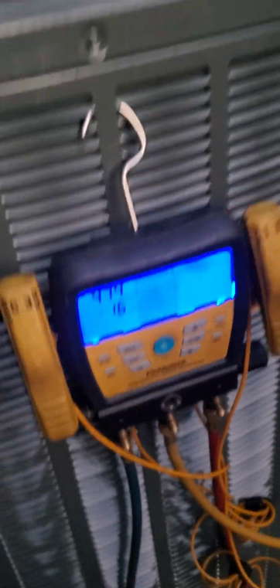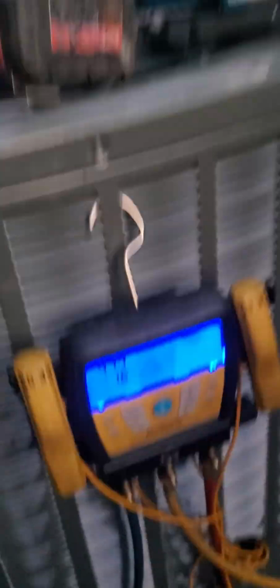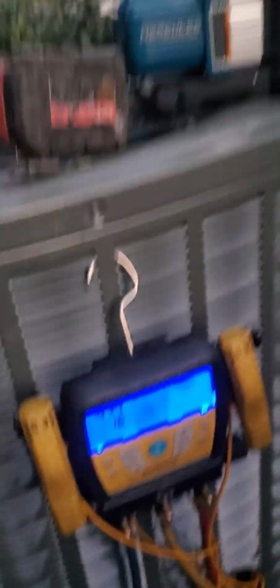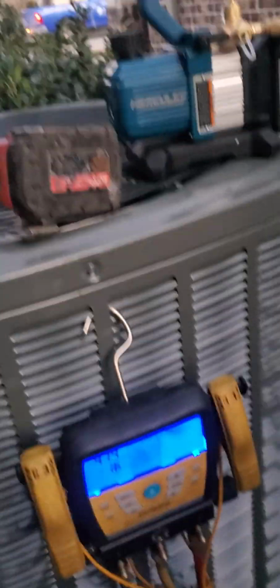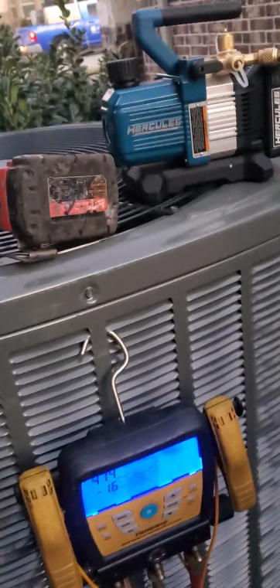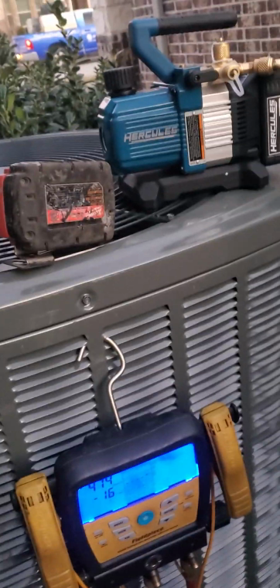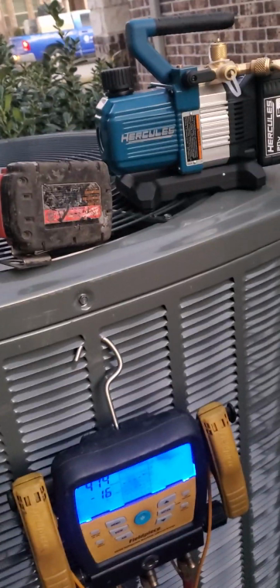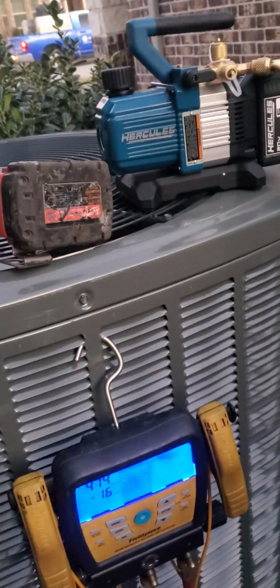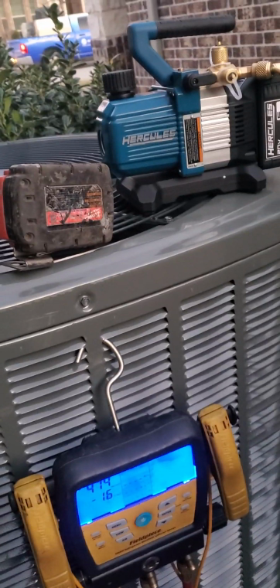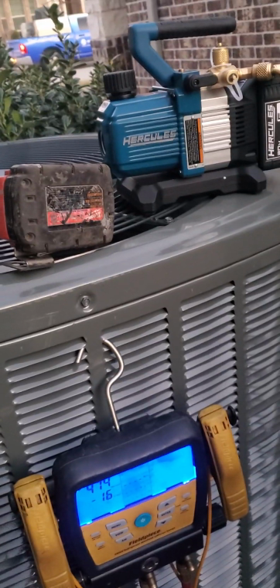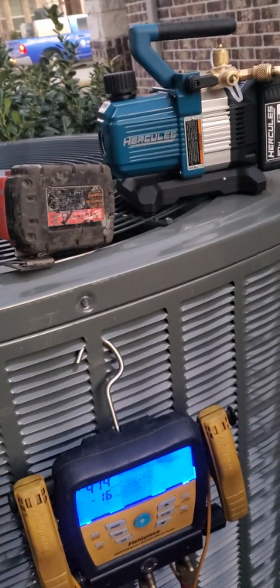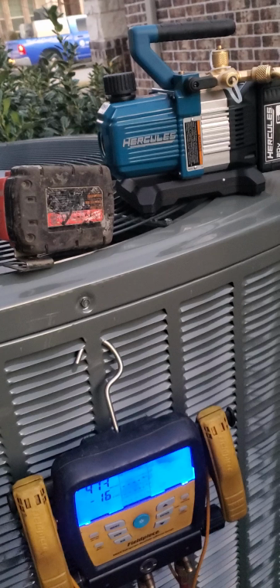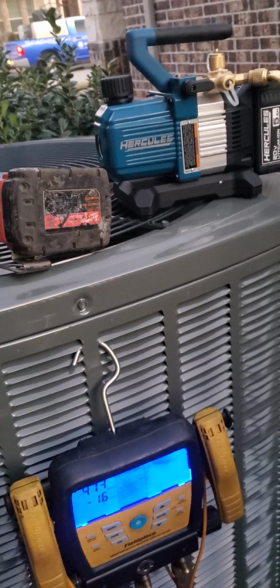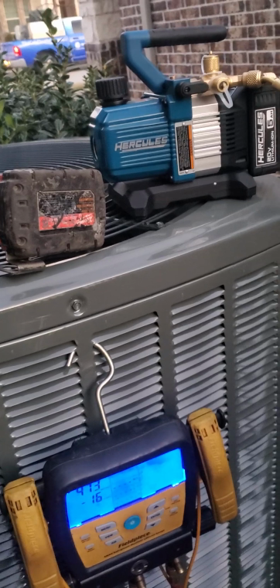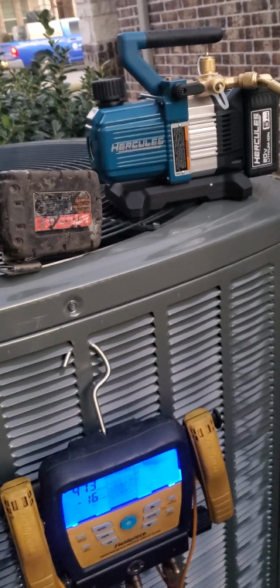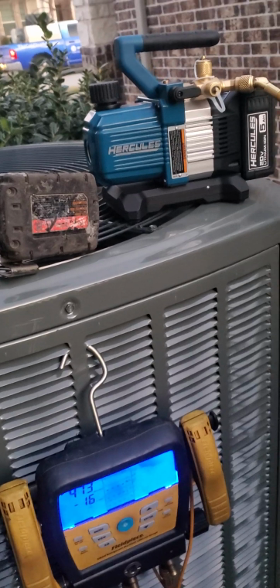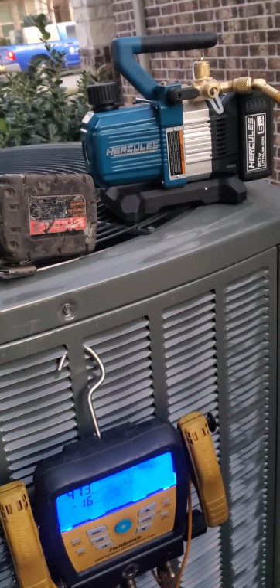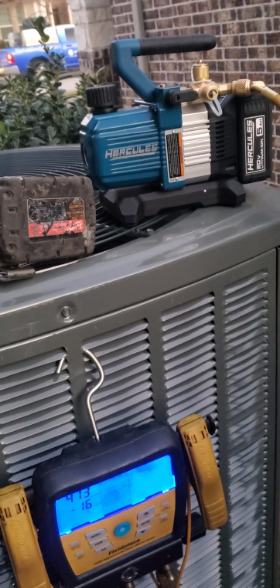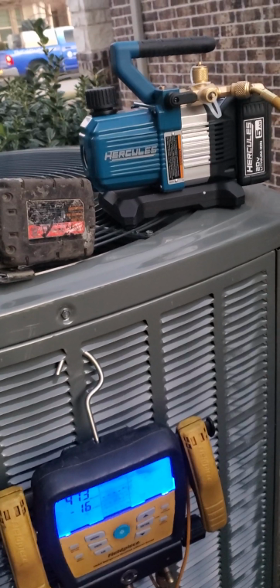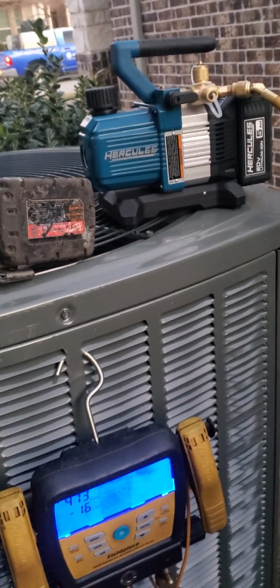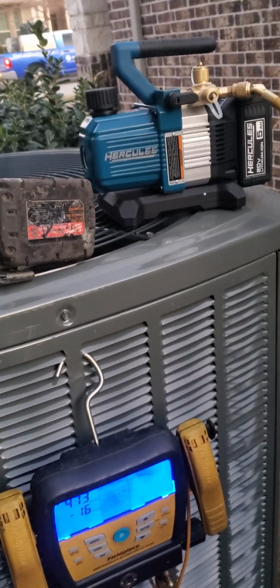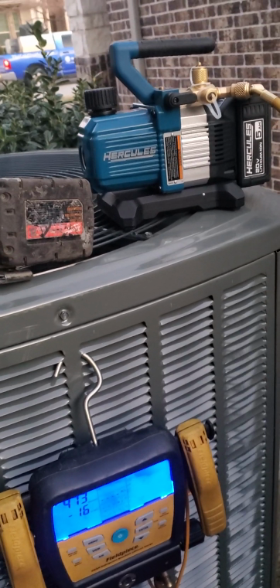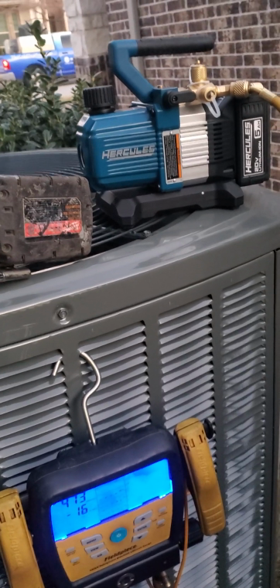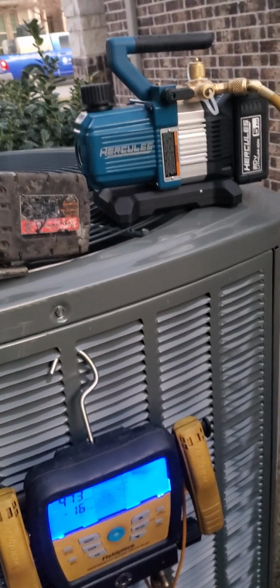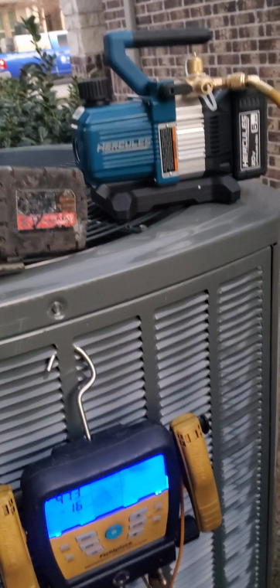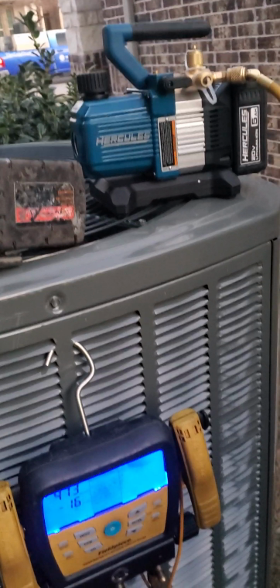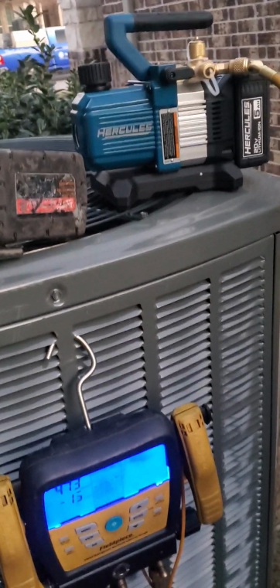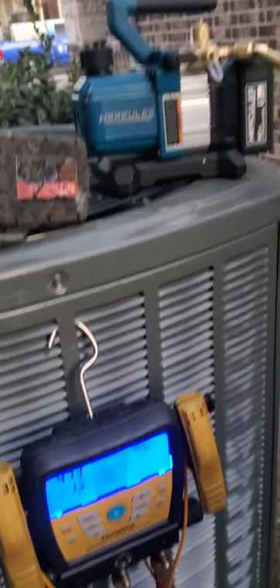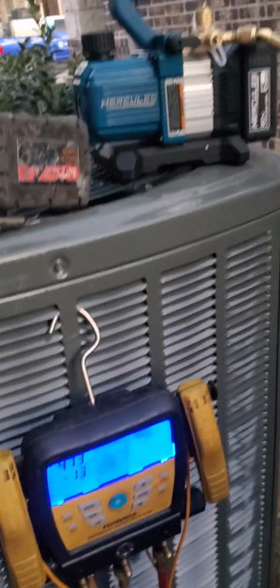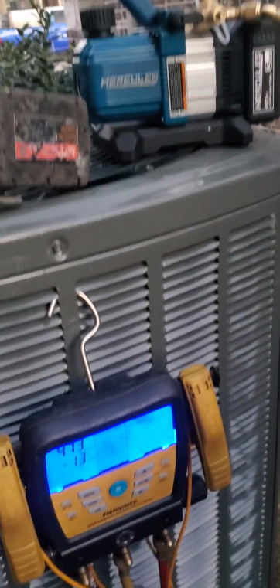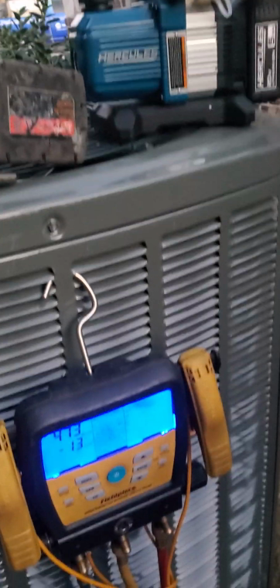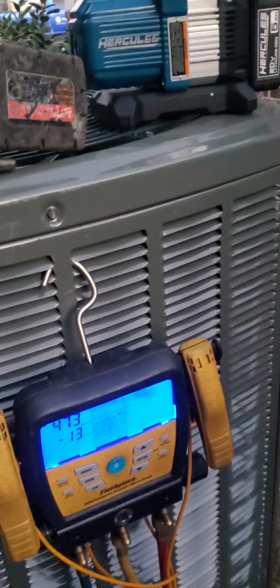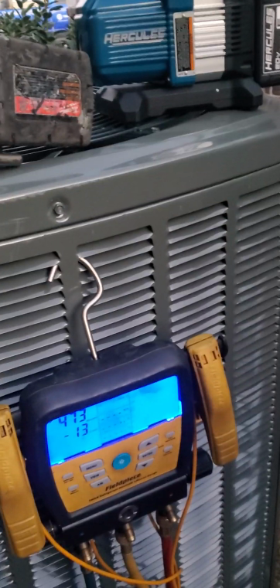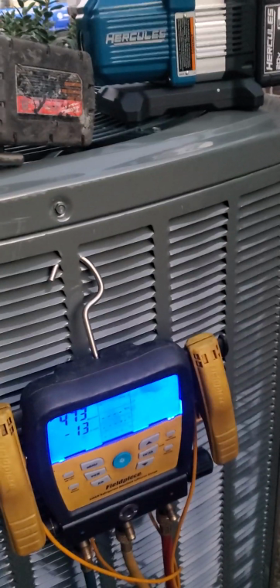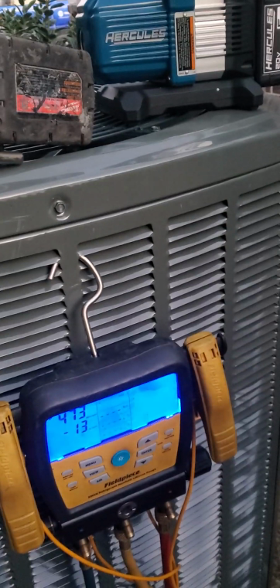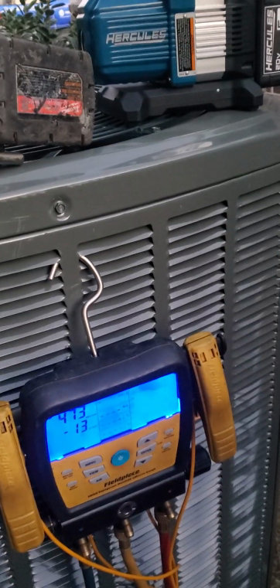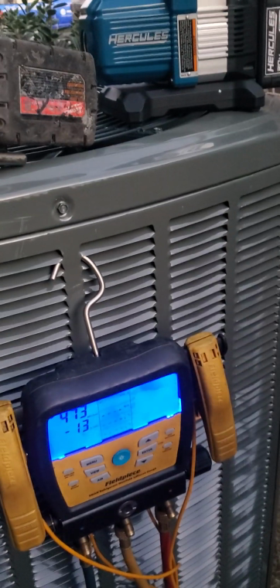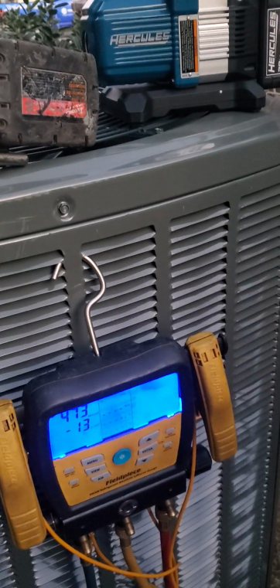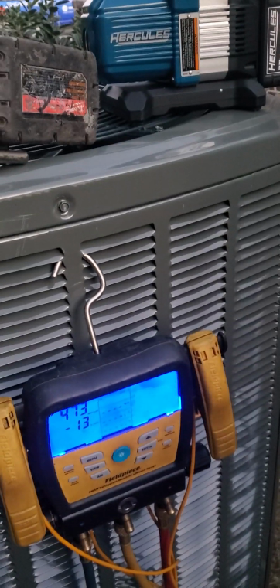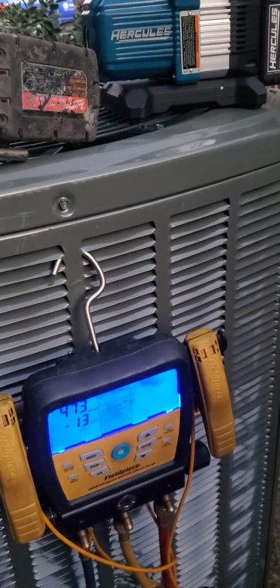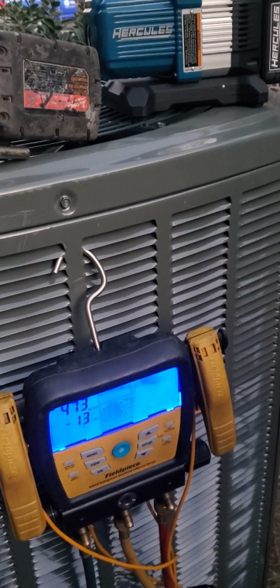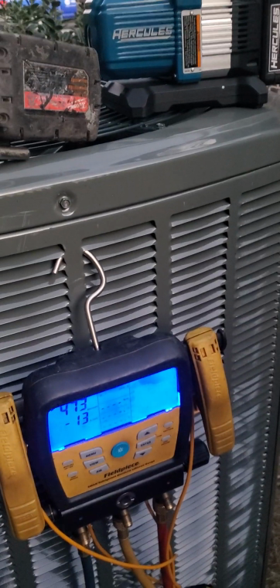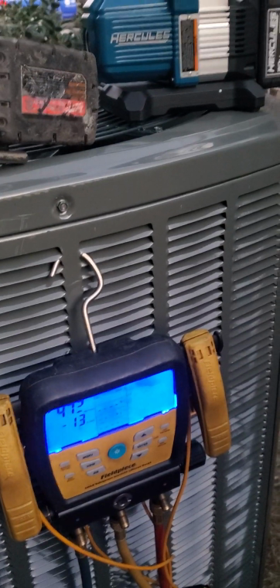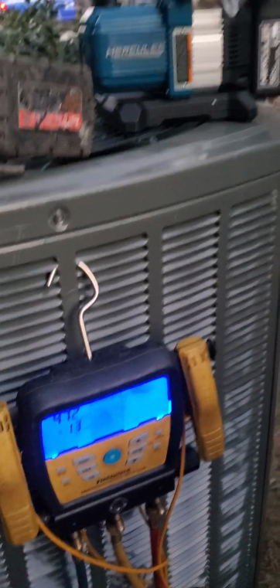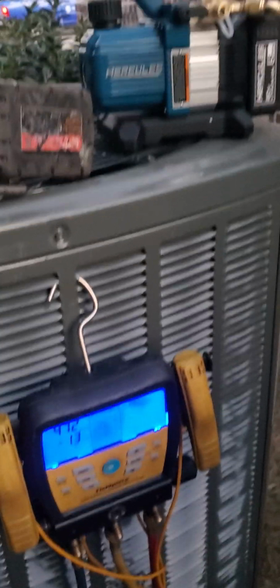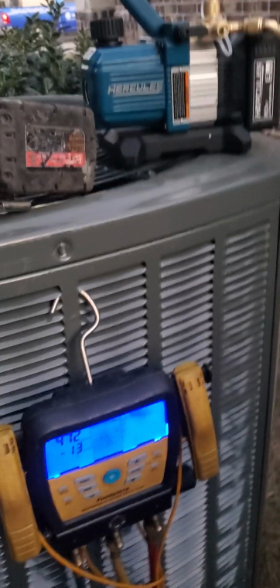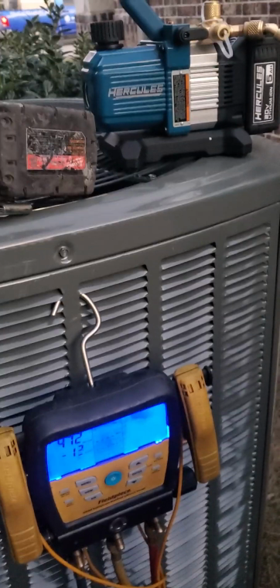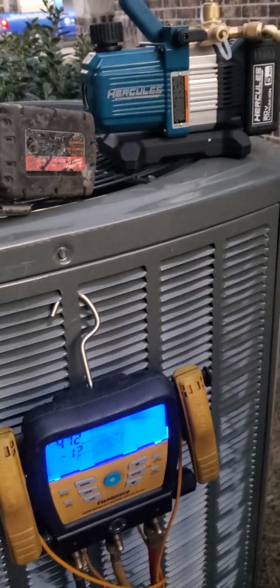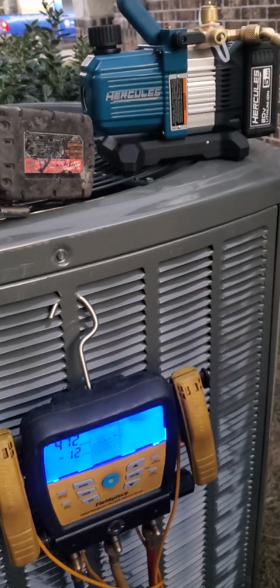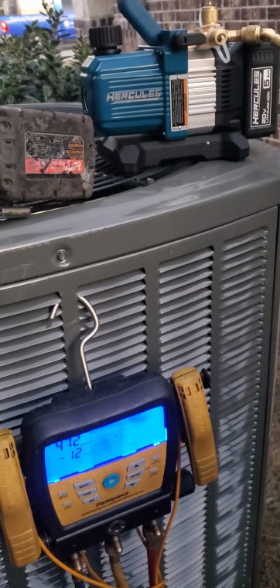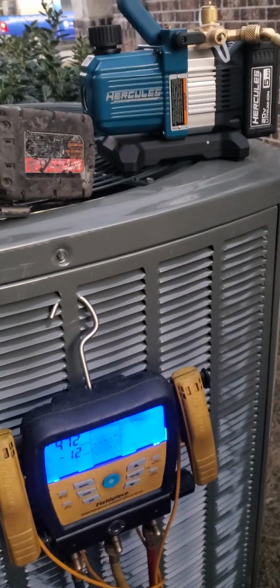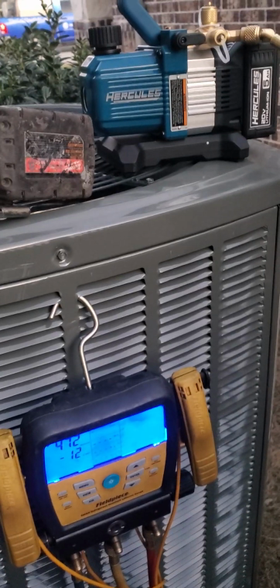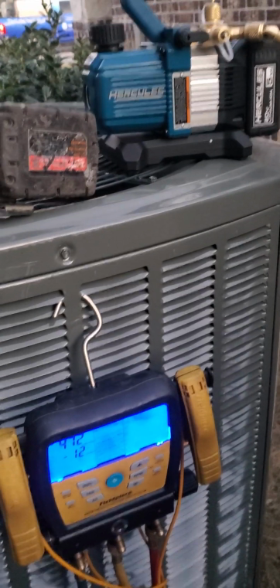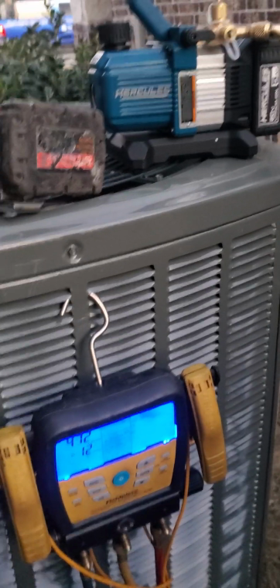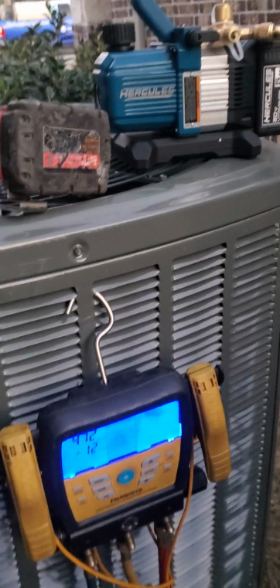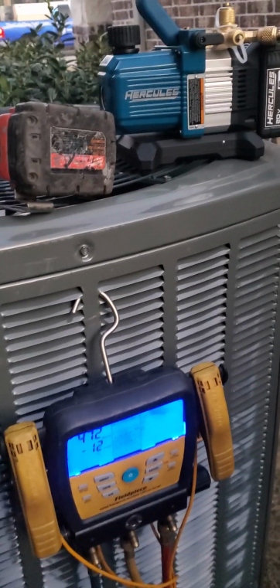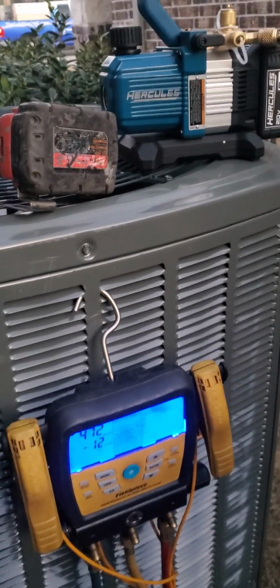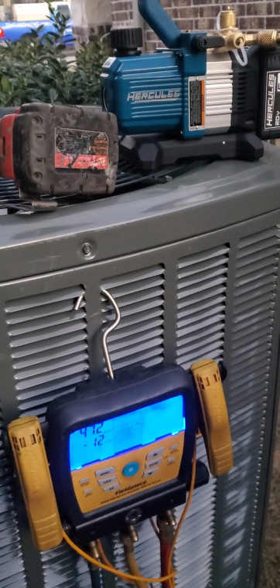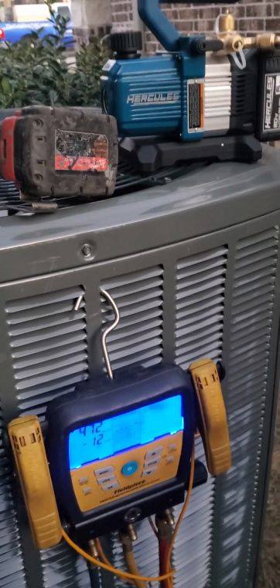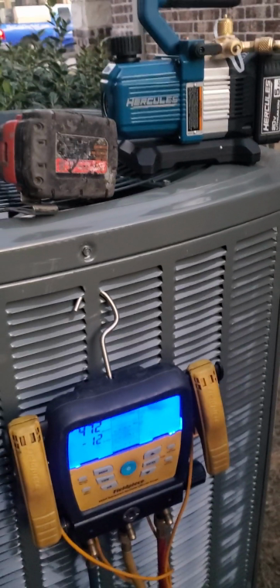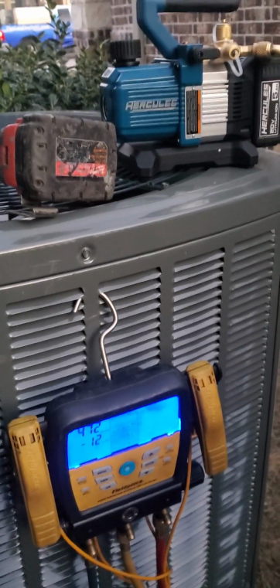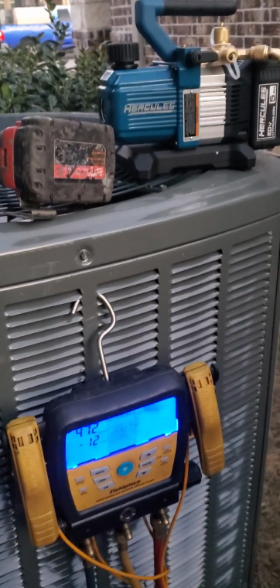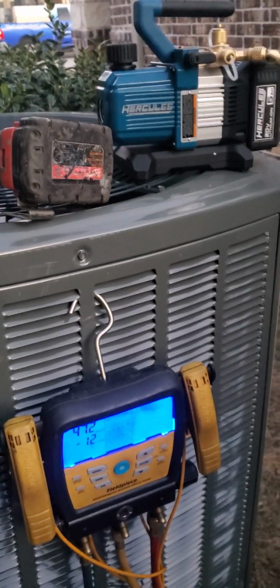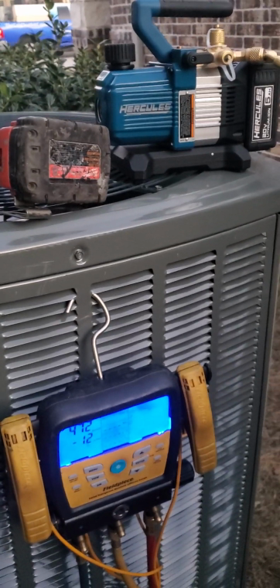Pump works good — one charge. It's my first time to use it. Works good on a 5-ton.